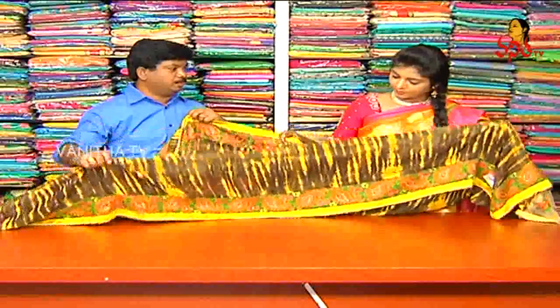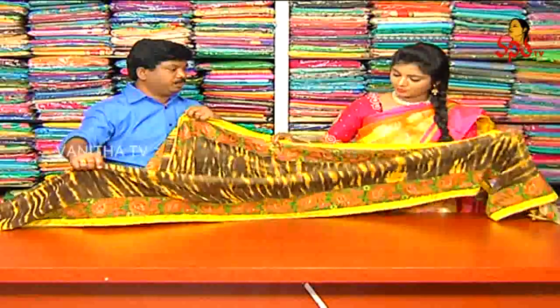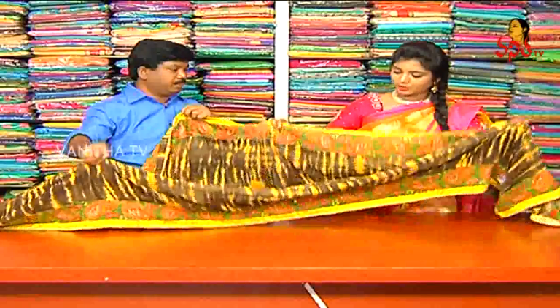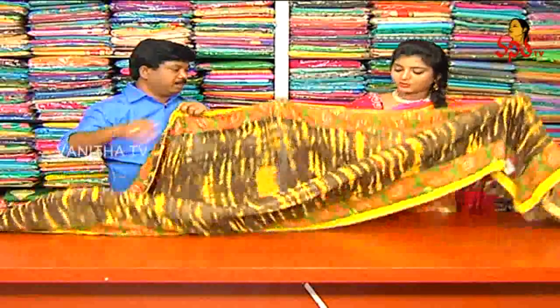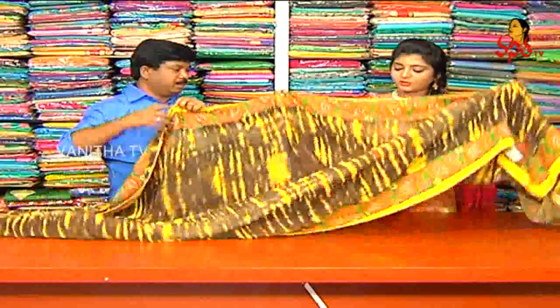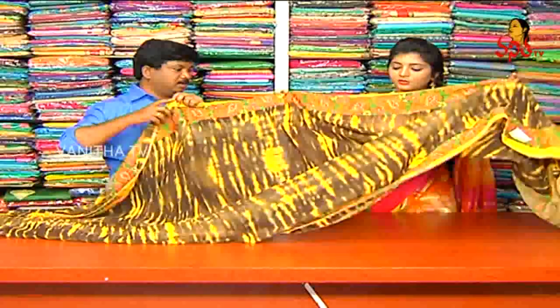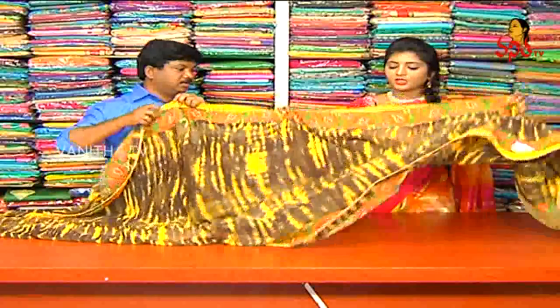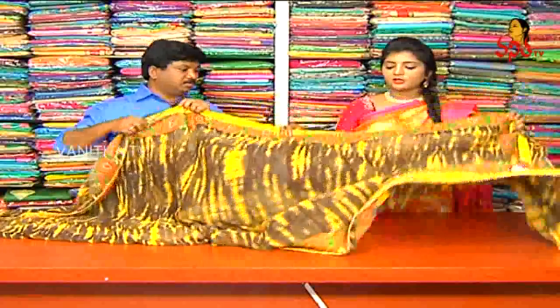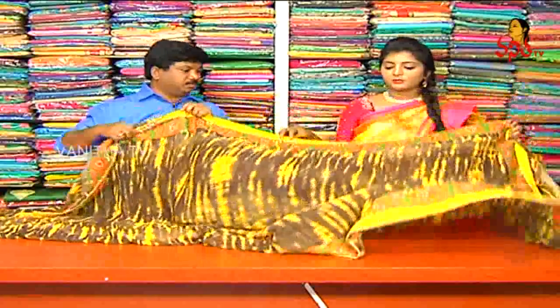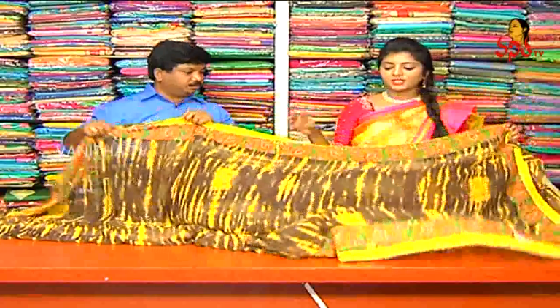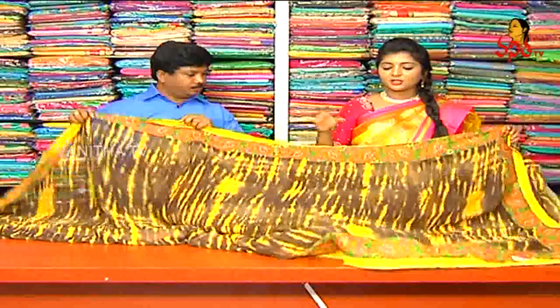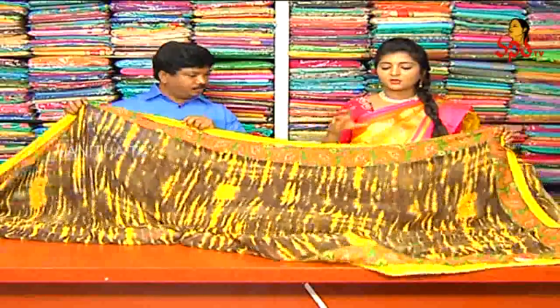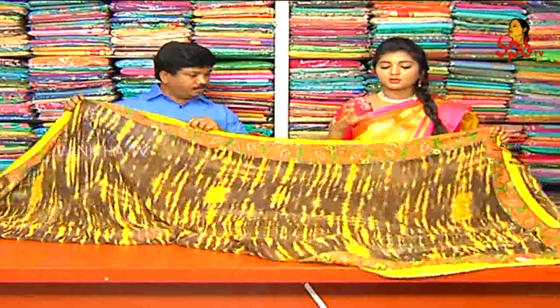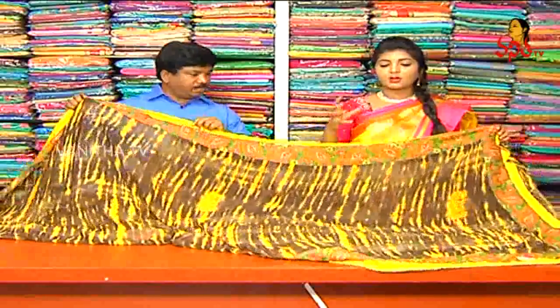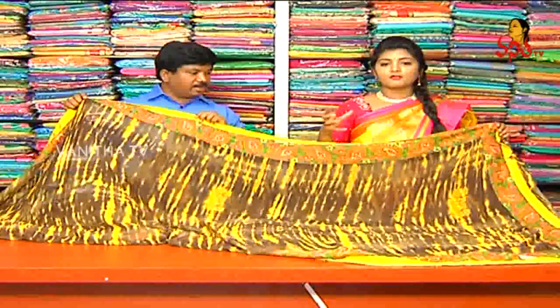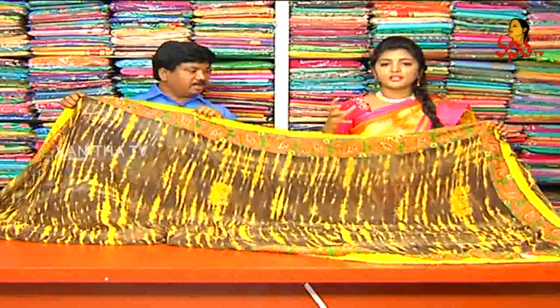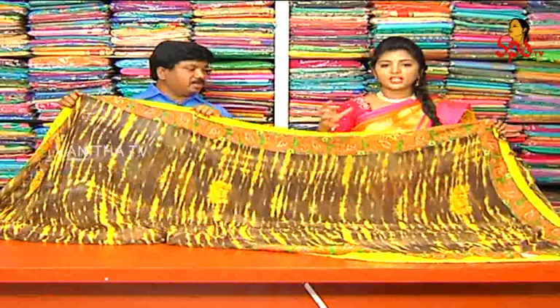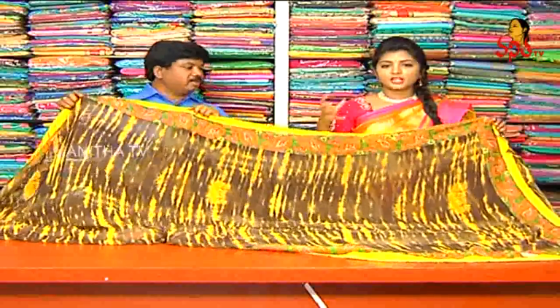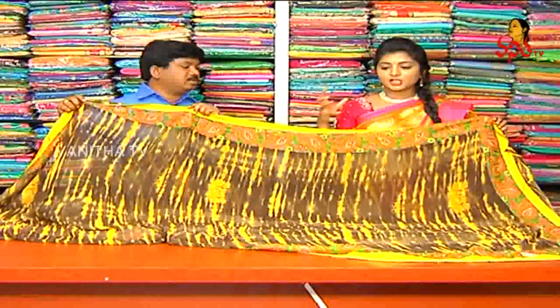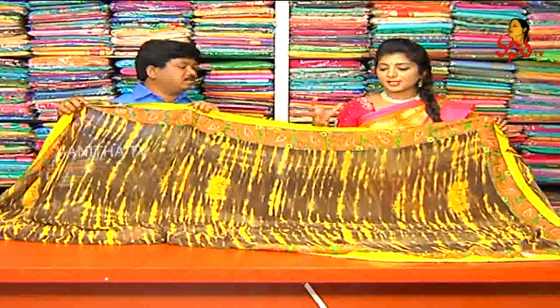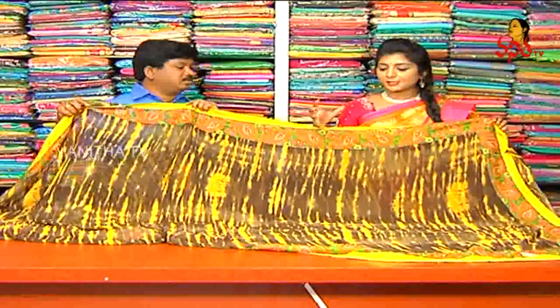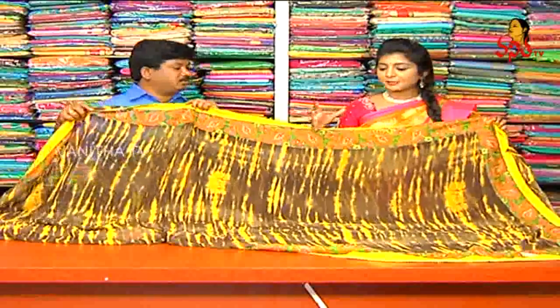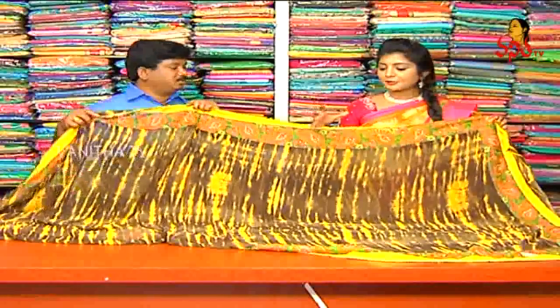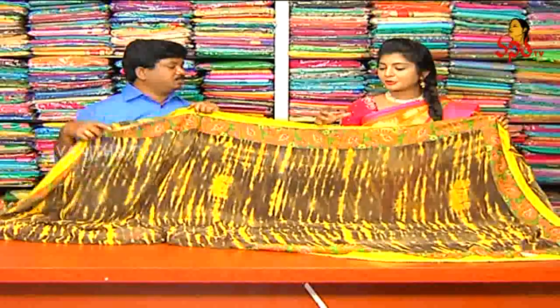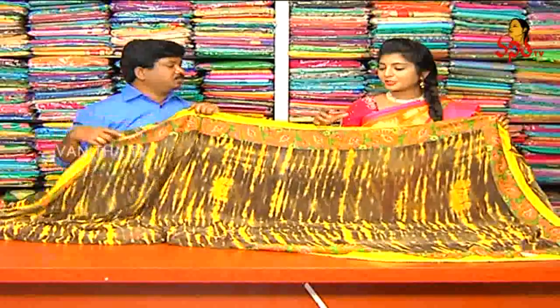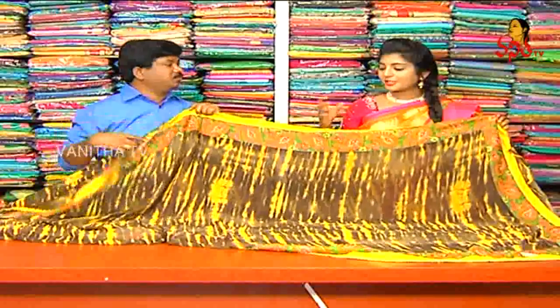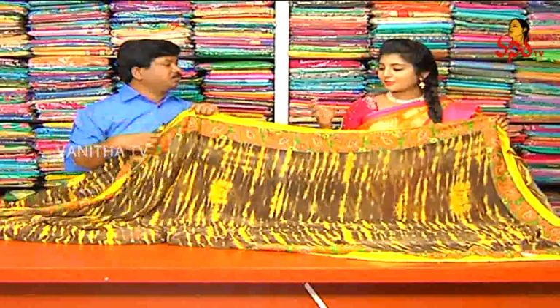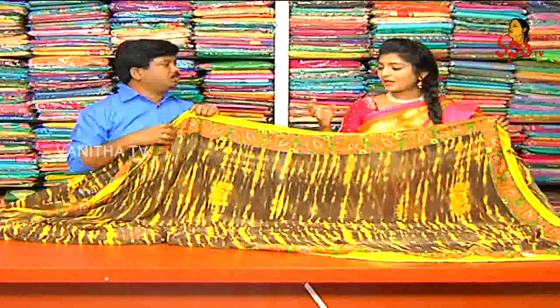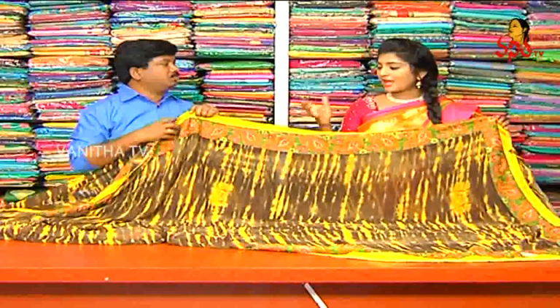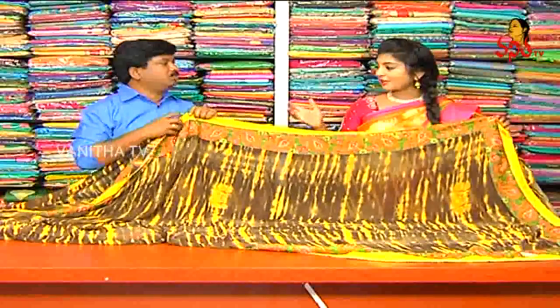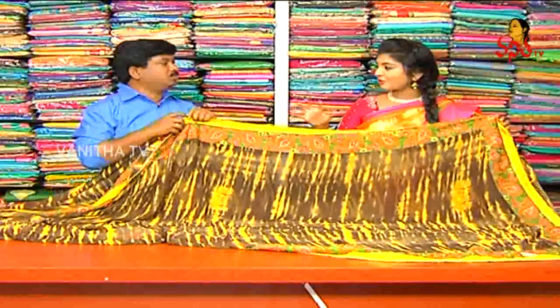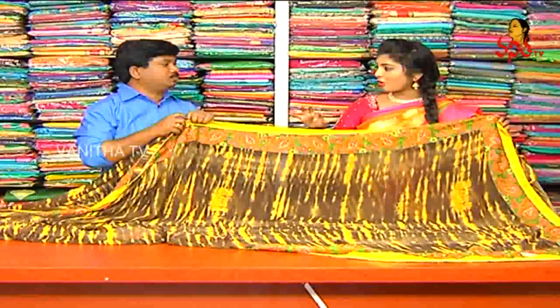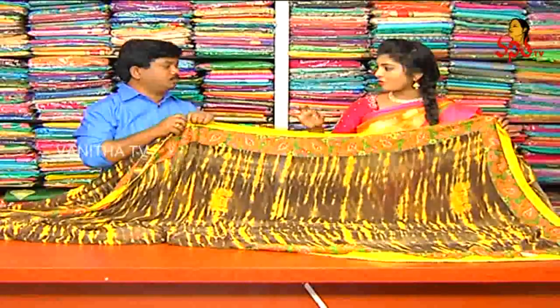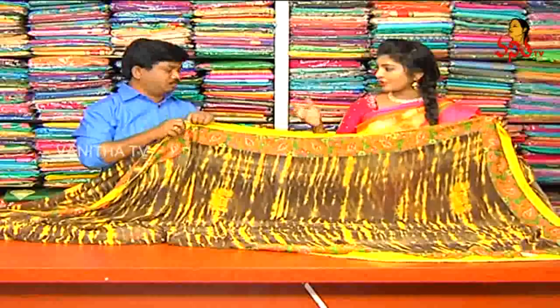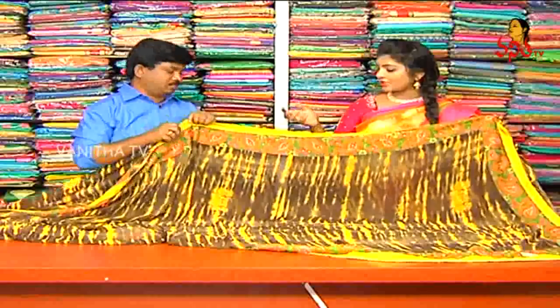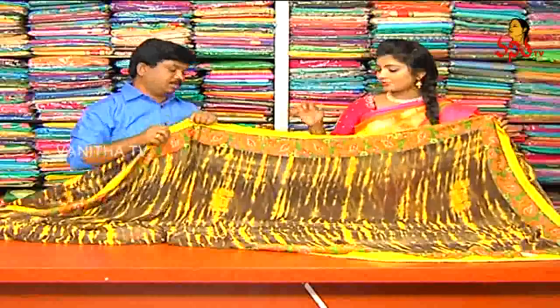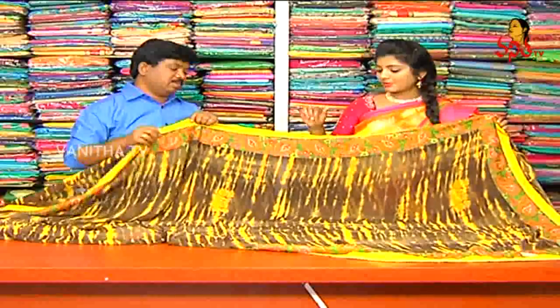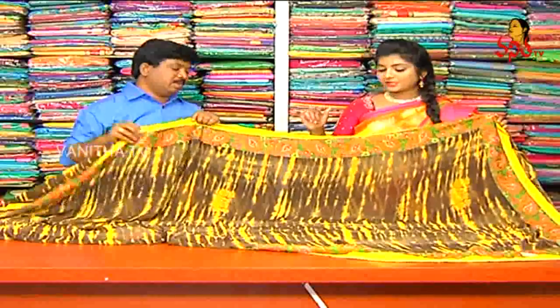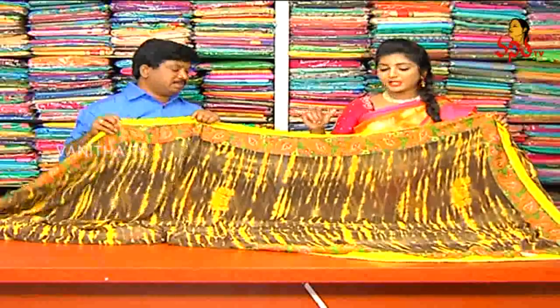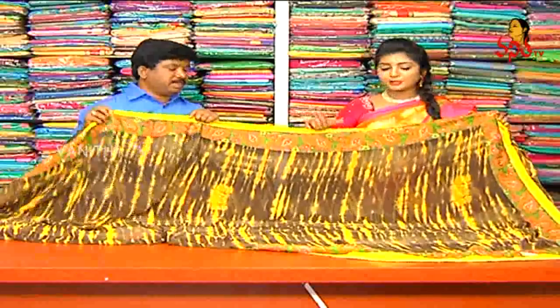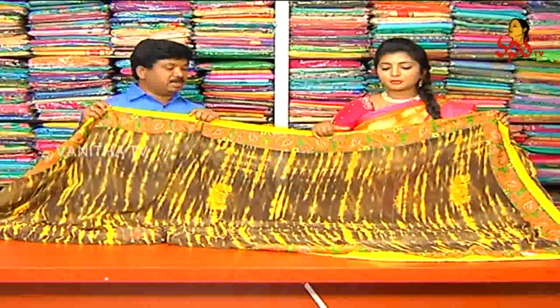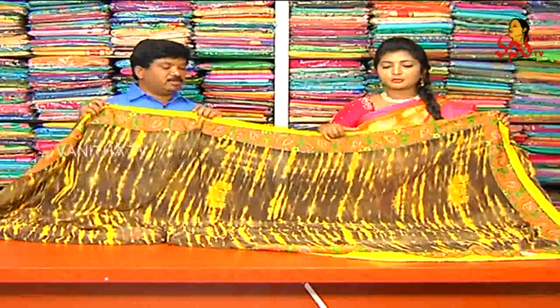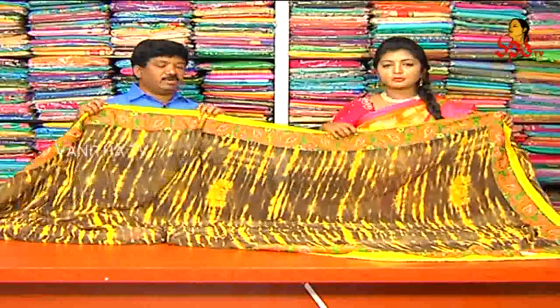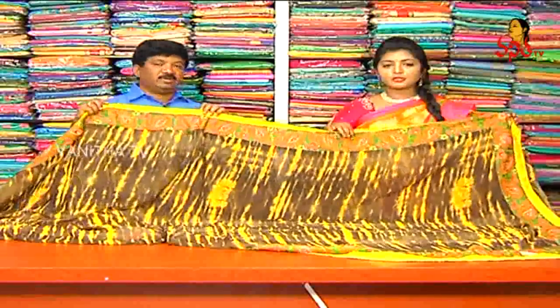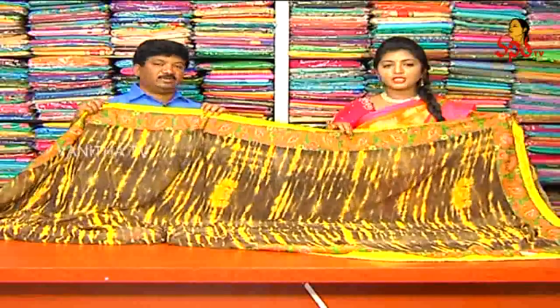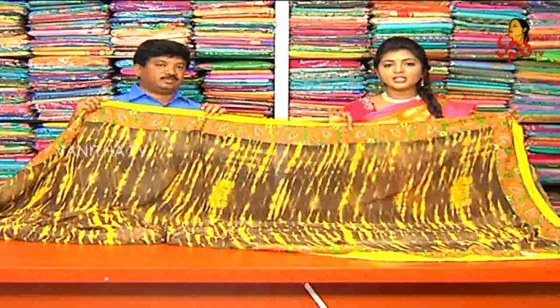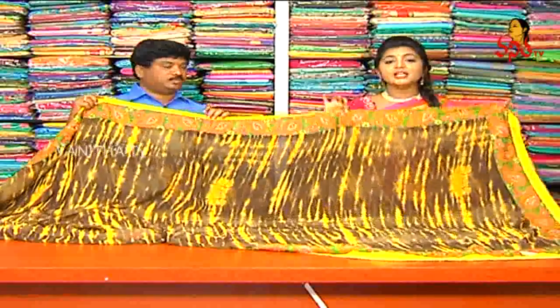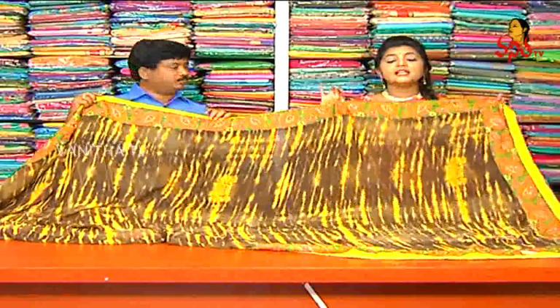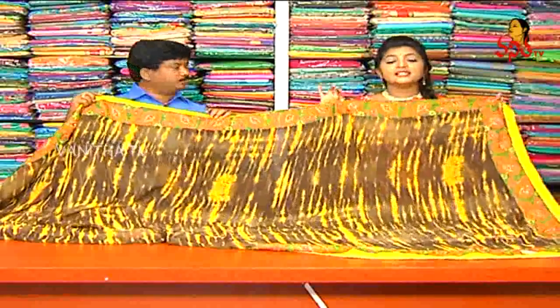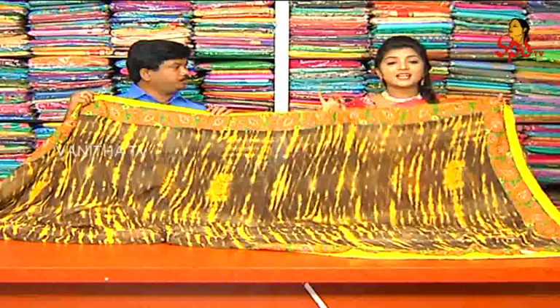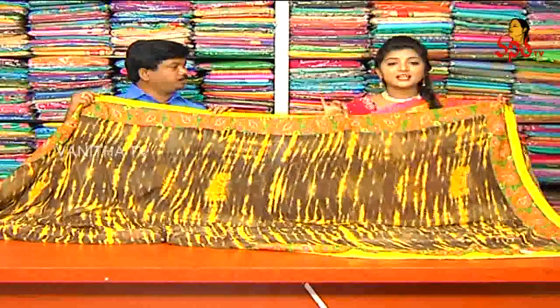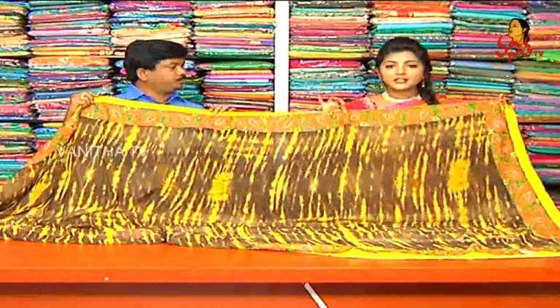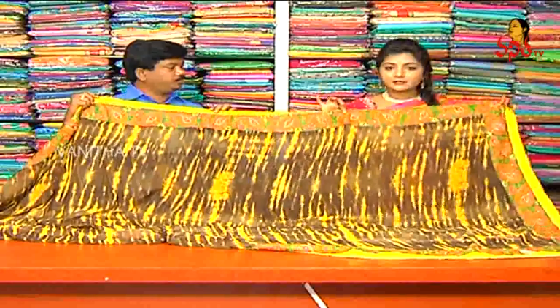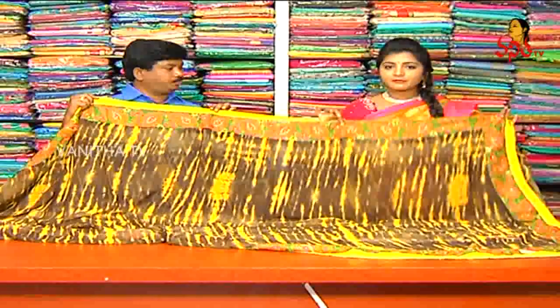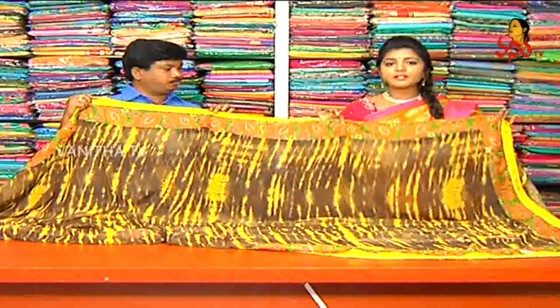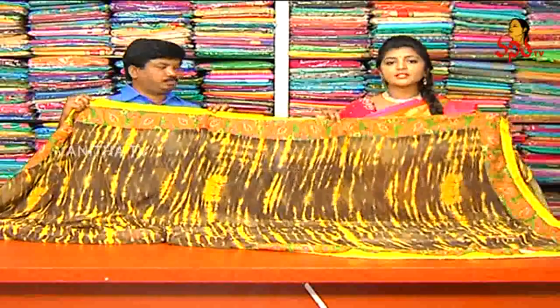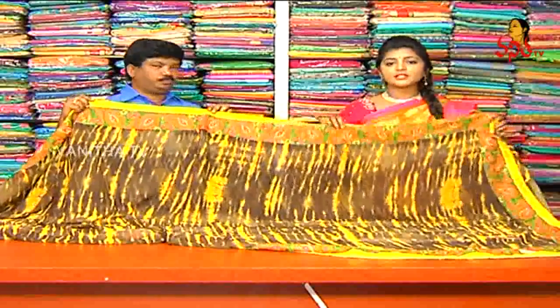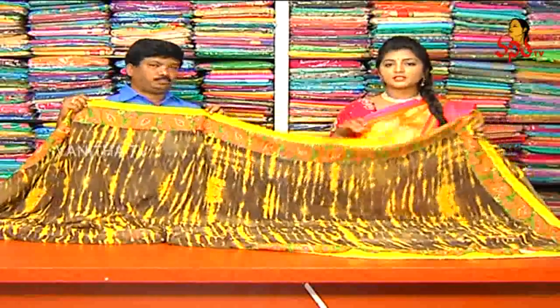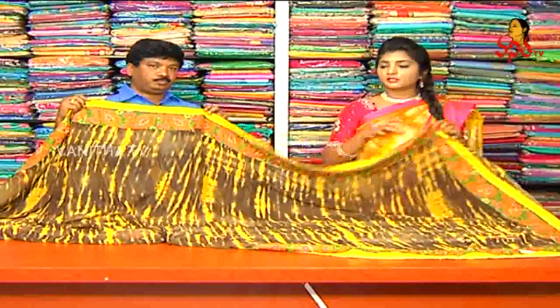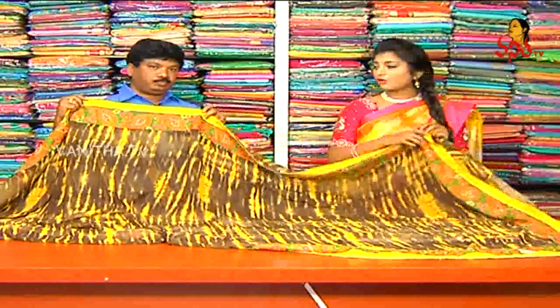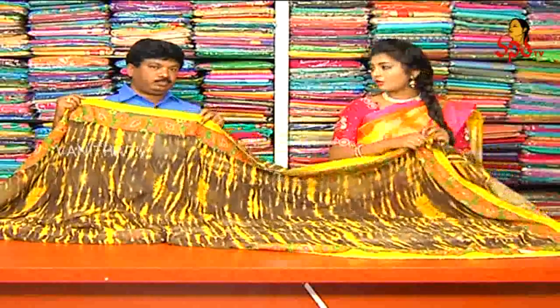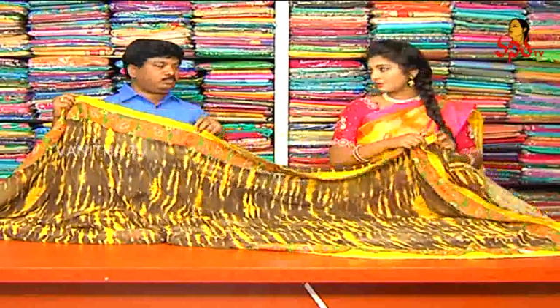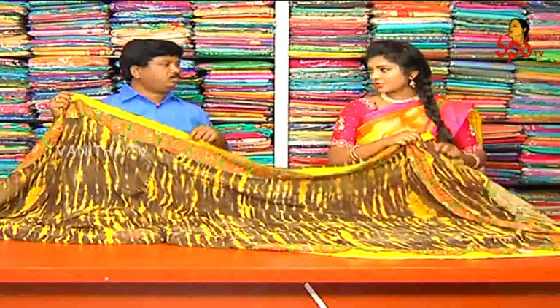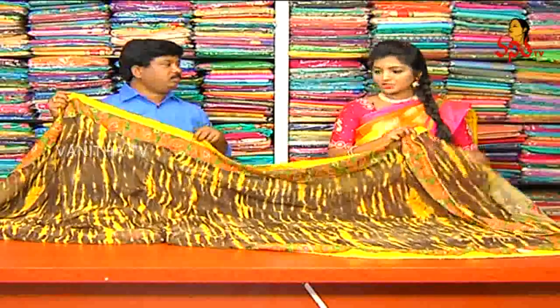We also have a coffee color shade — black and coffee color mix. A different combination.